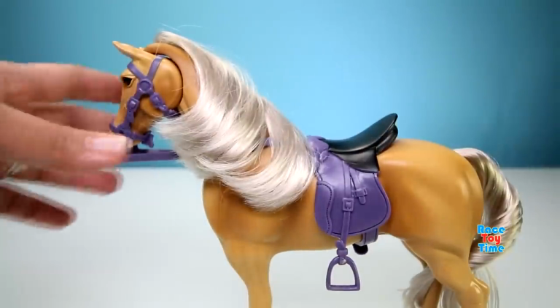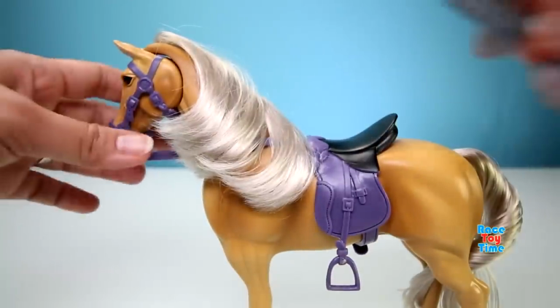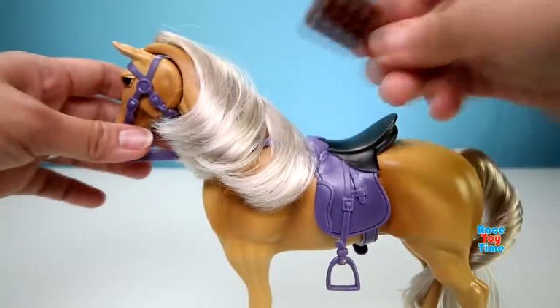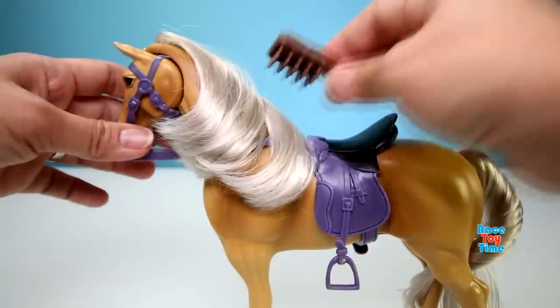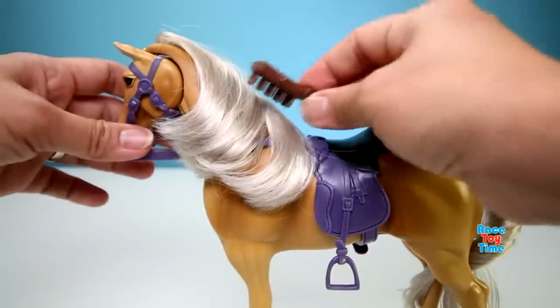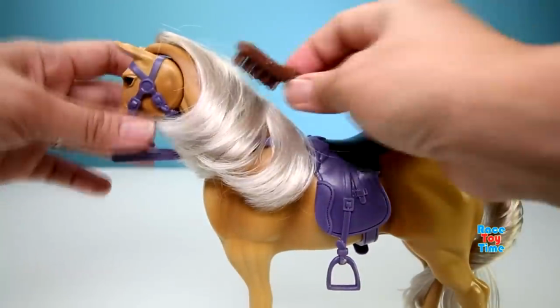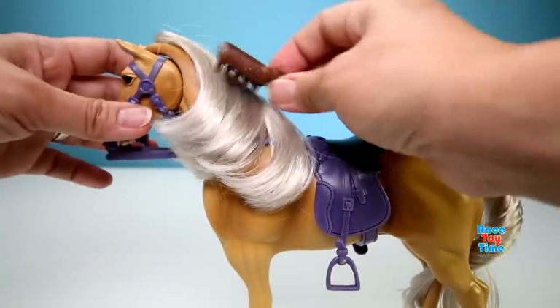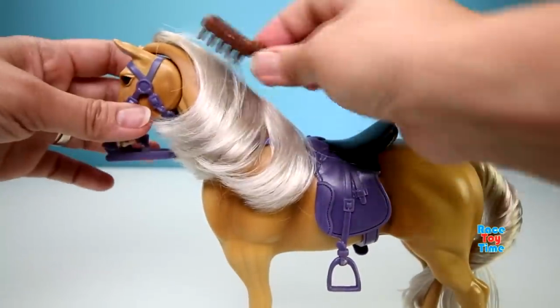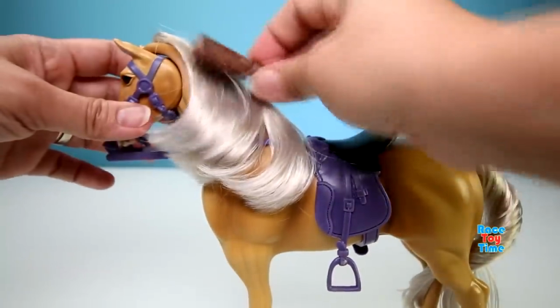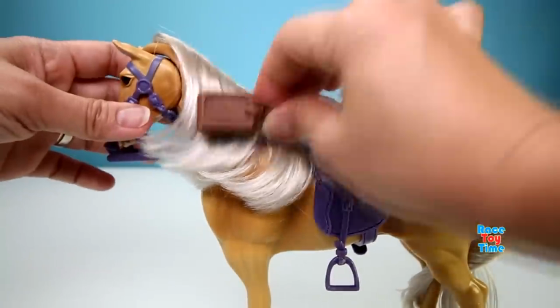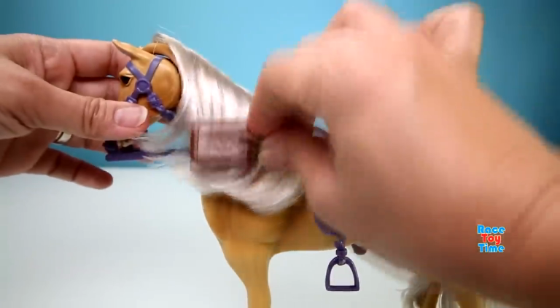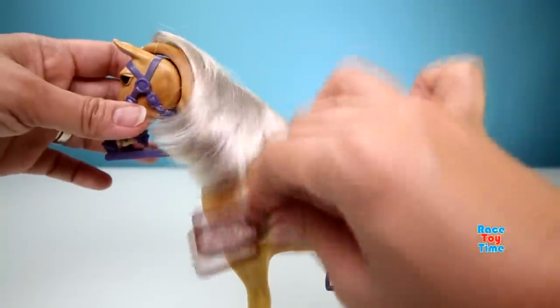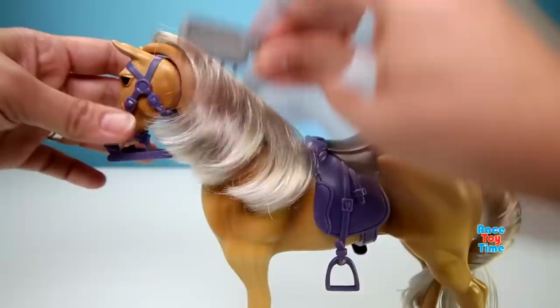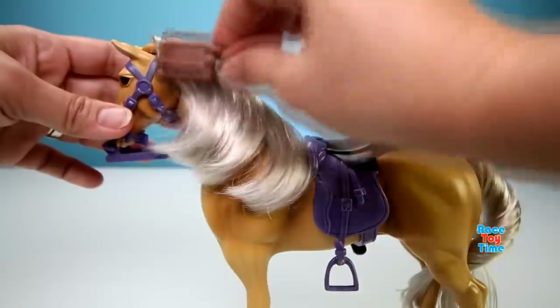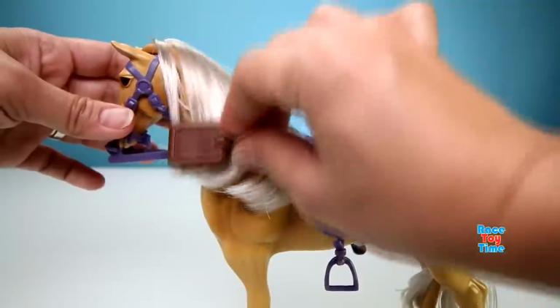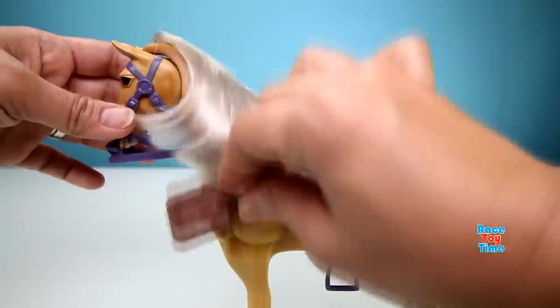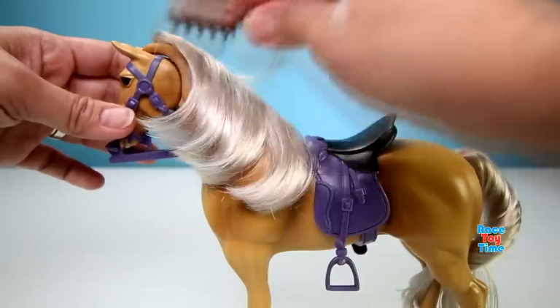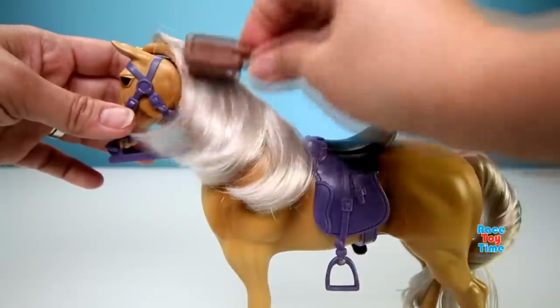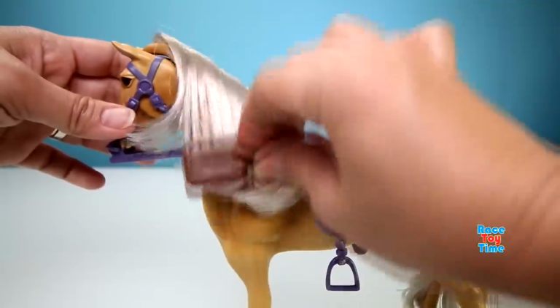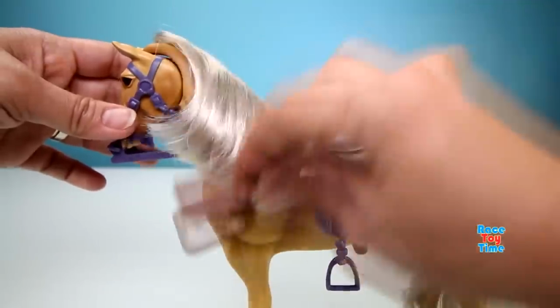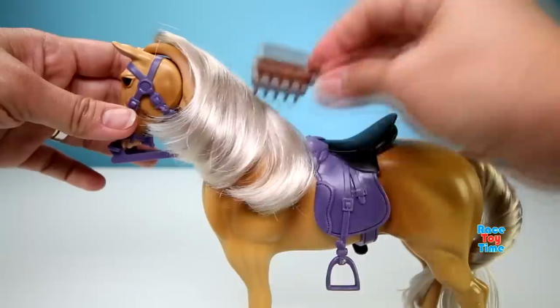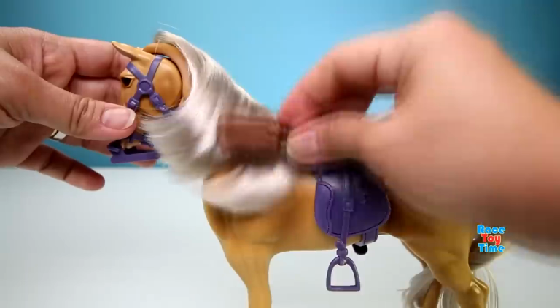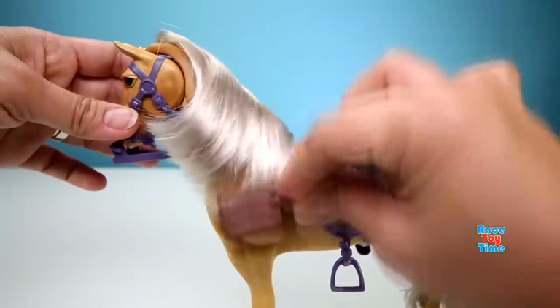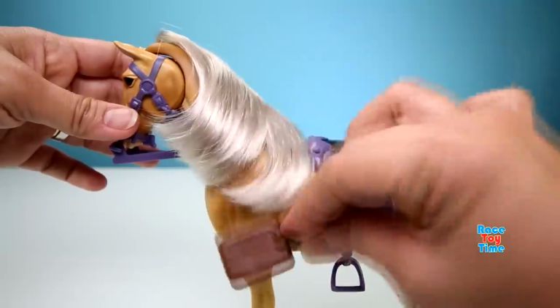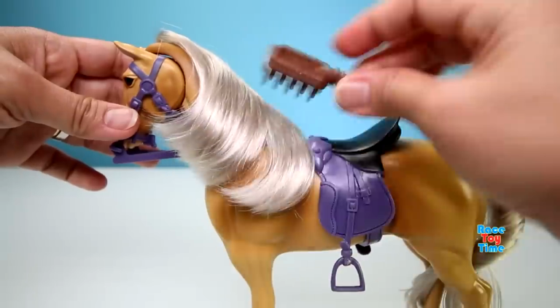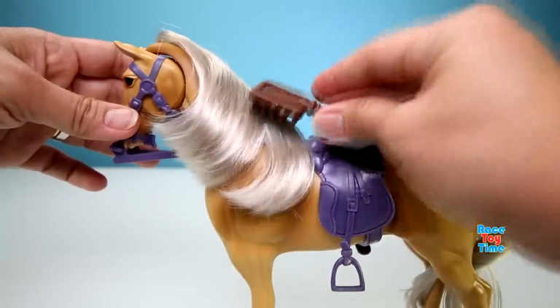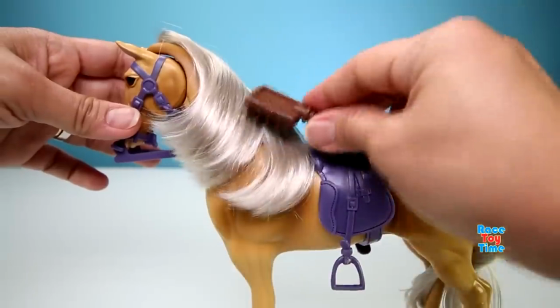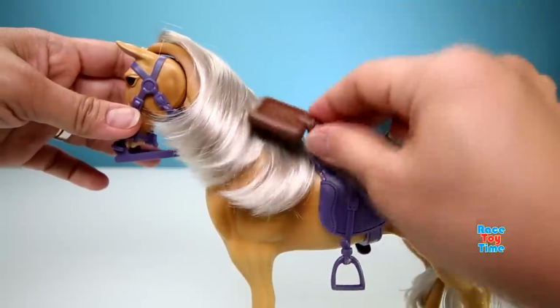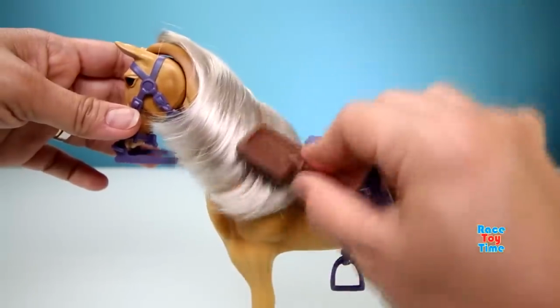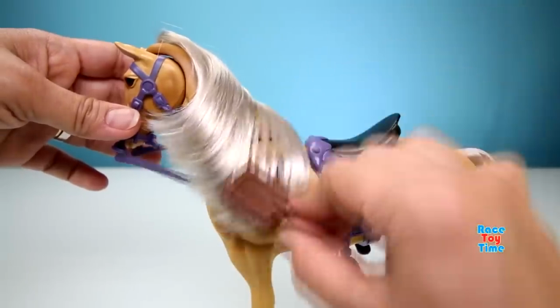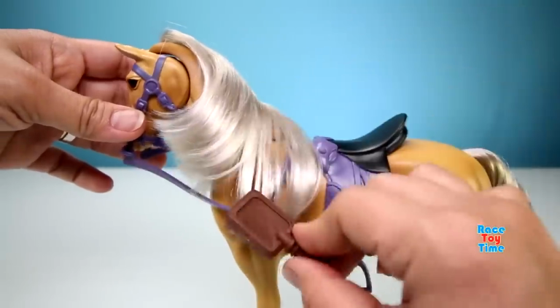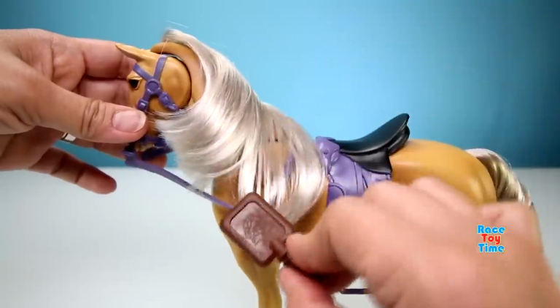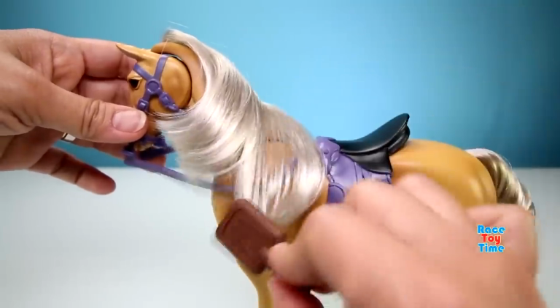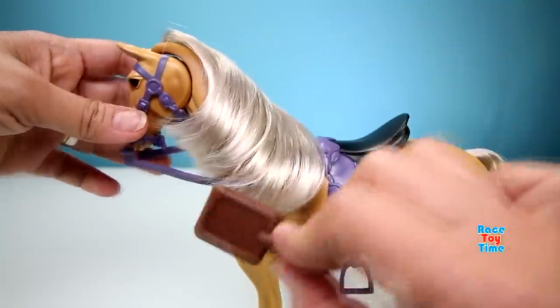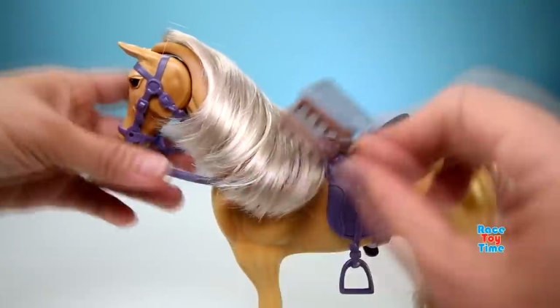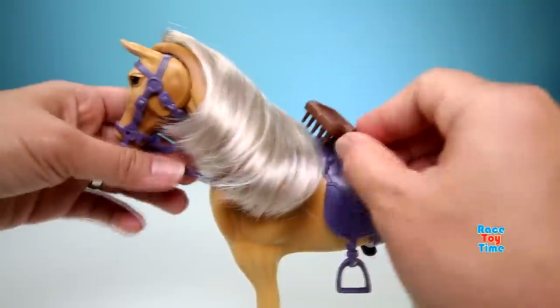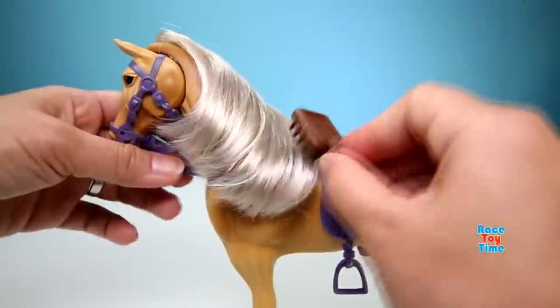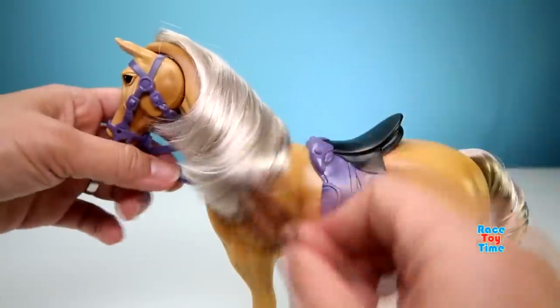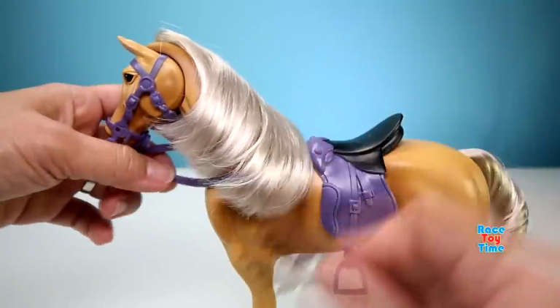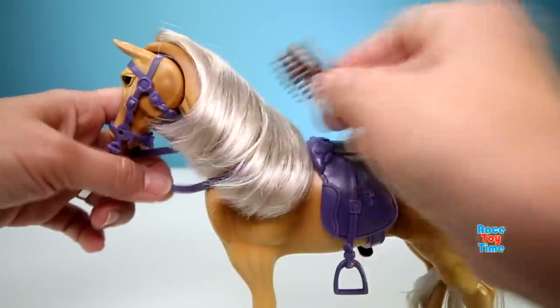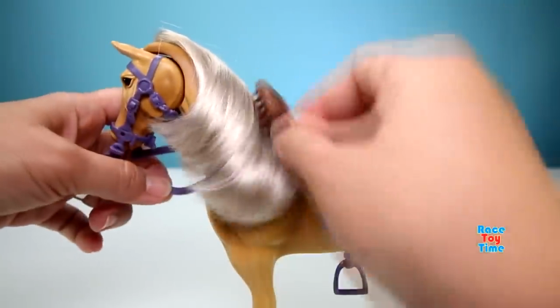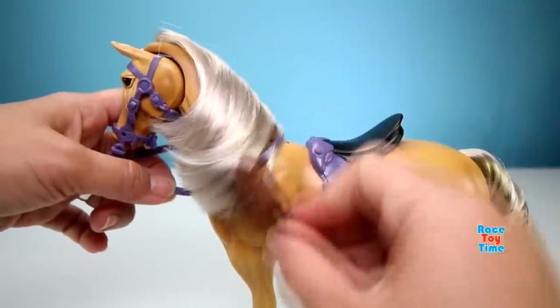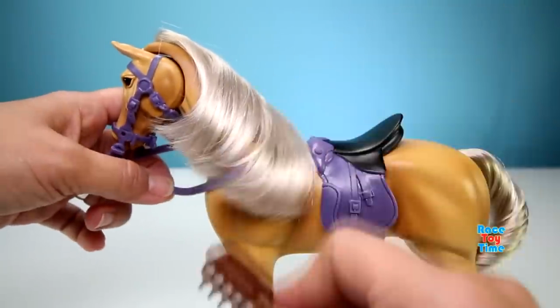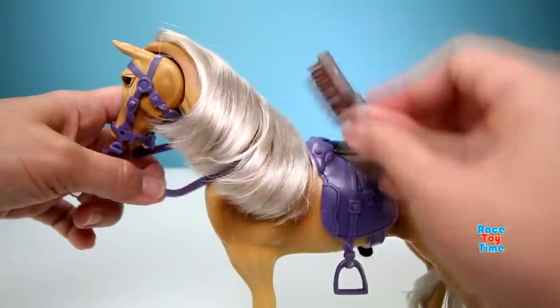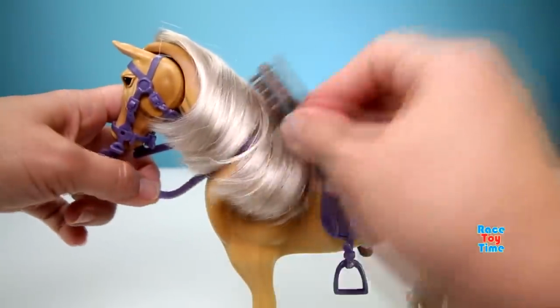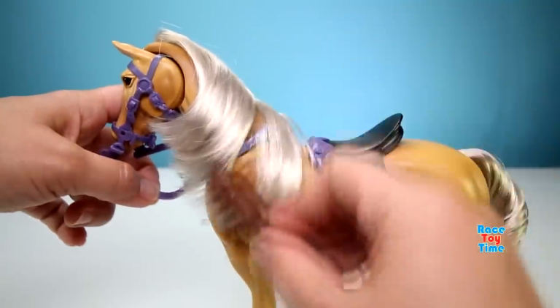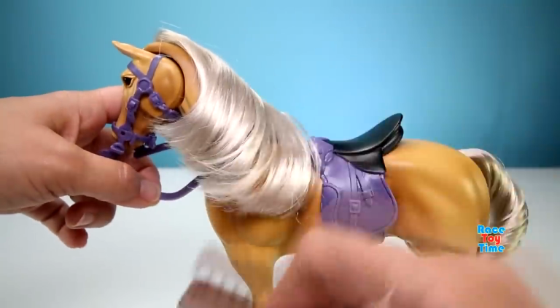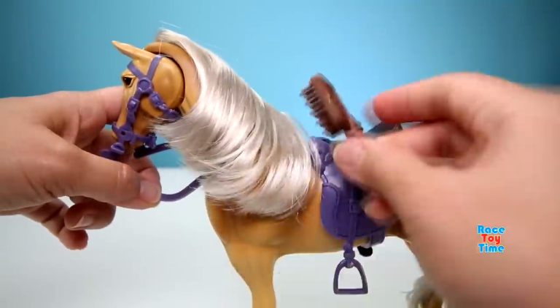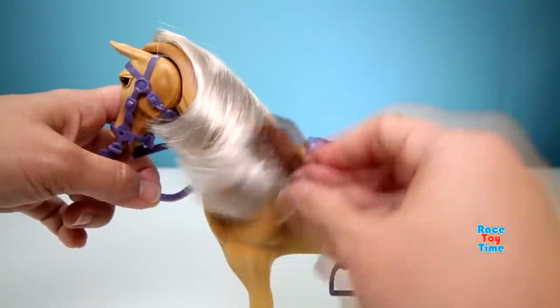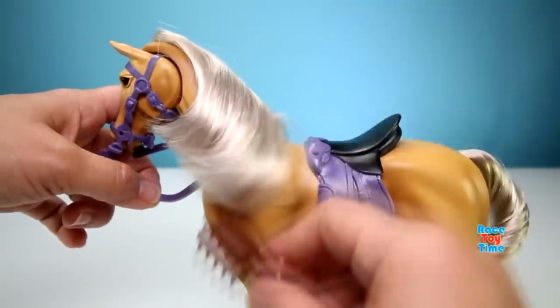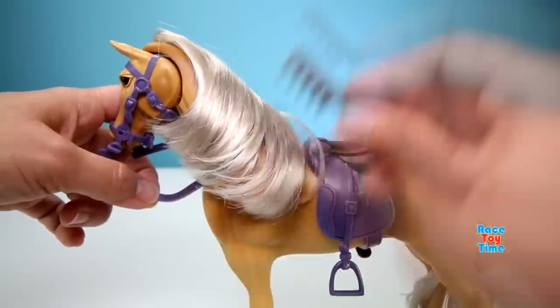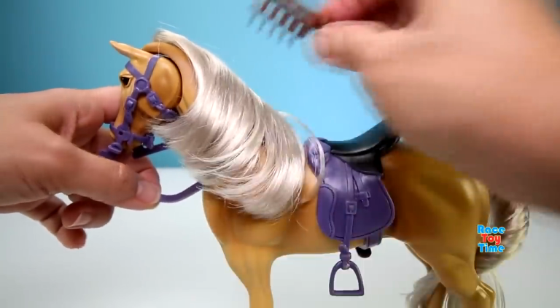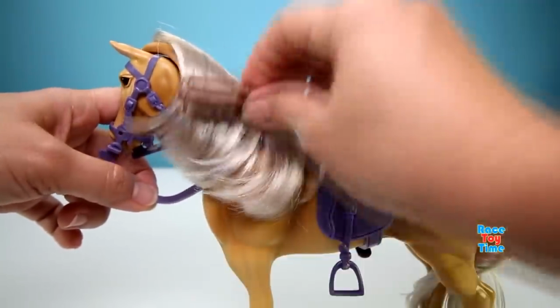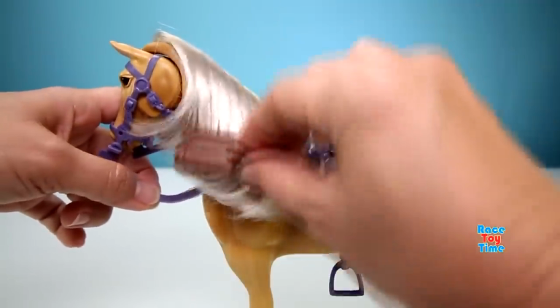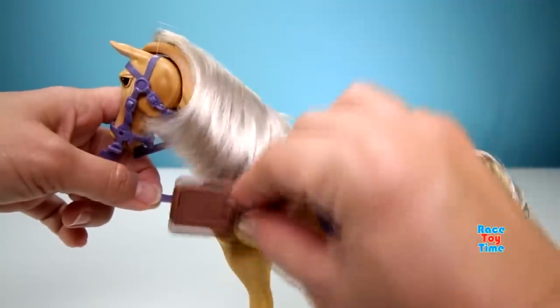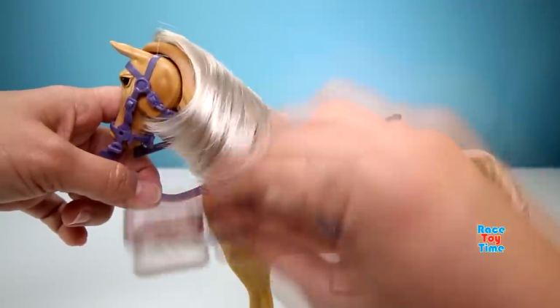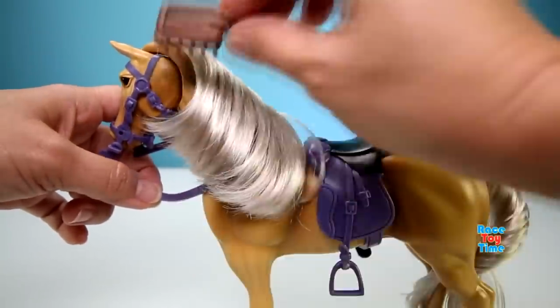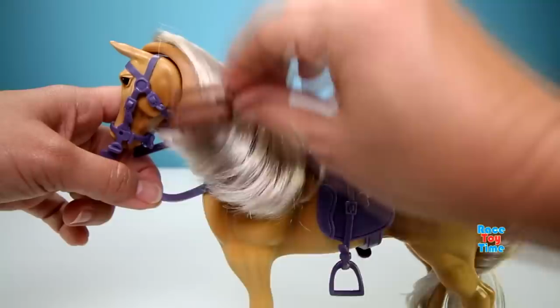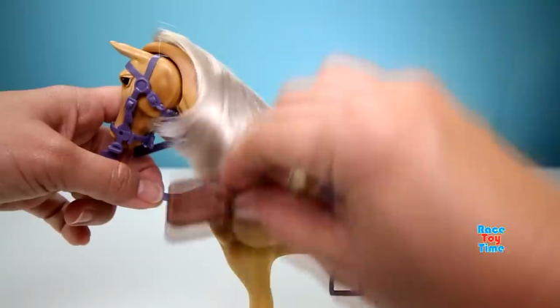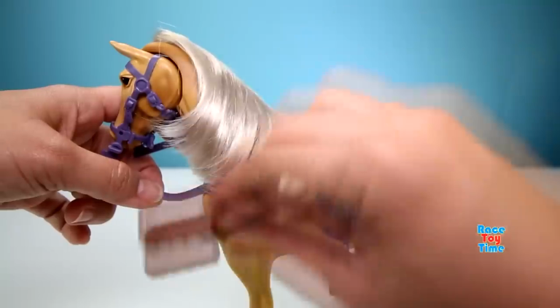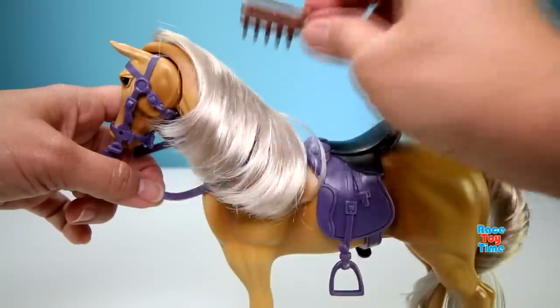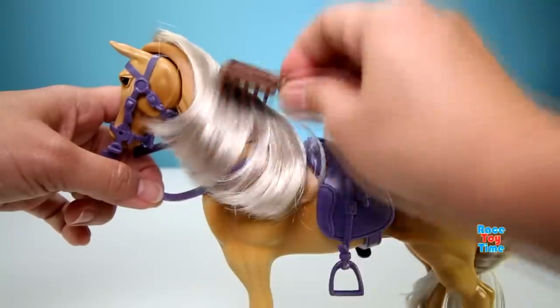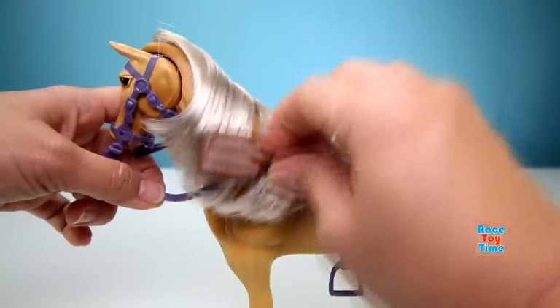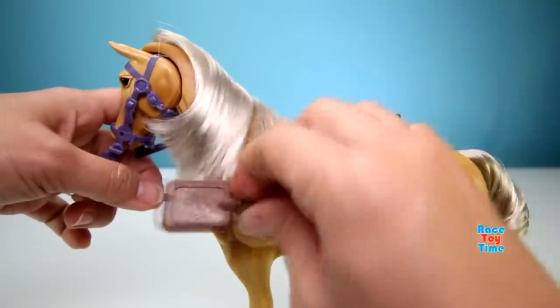Now let's brush the mane and tail. This is fun!